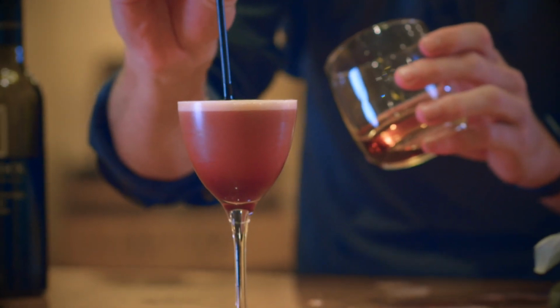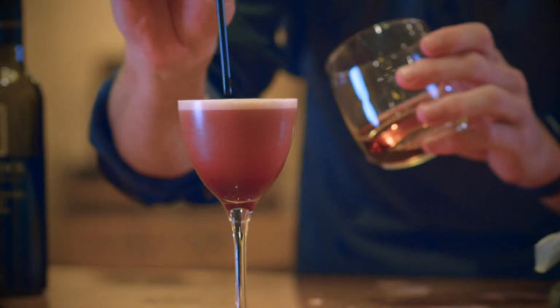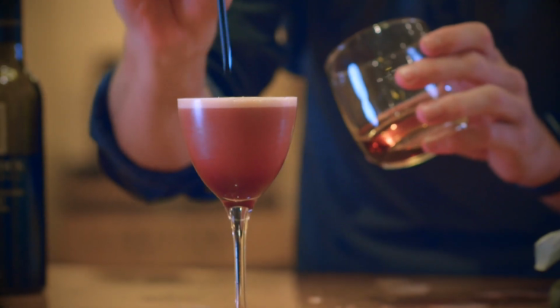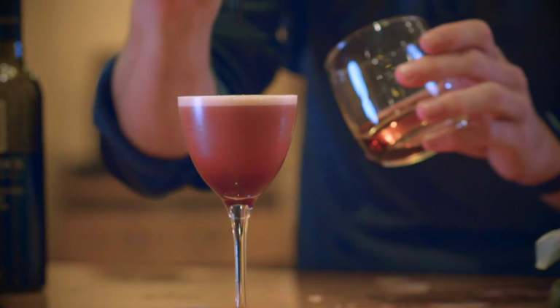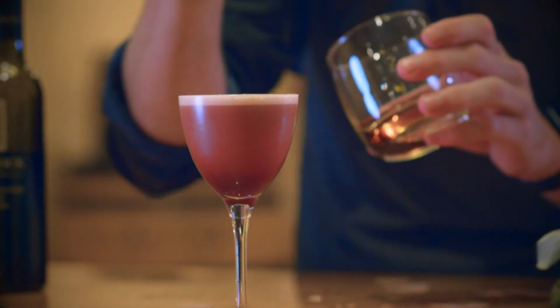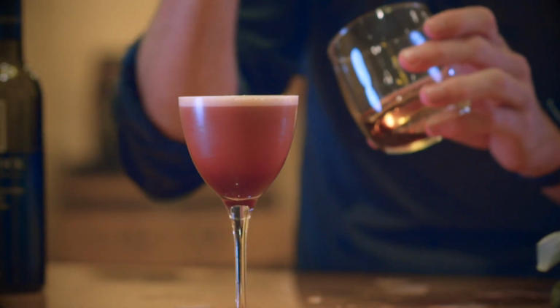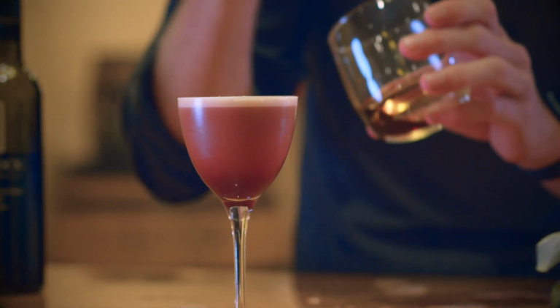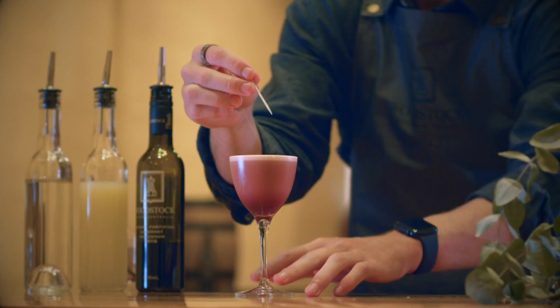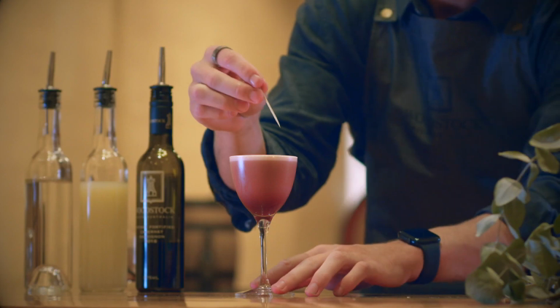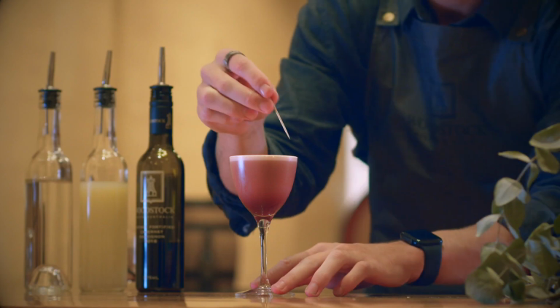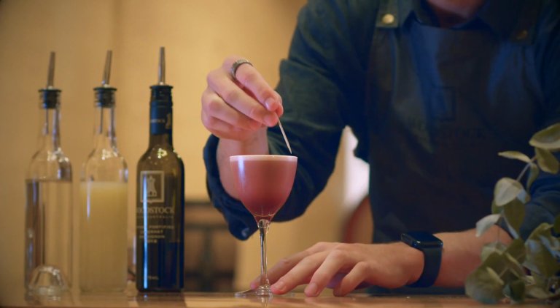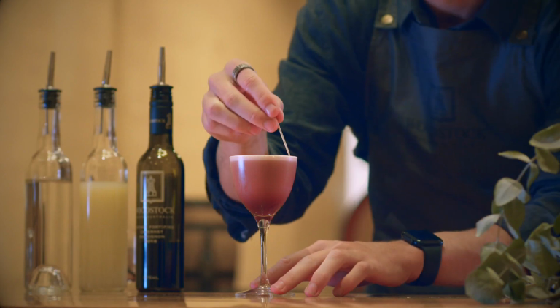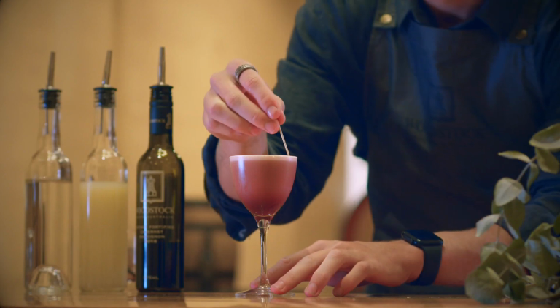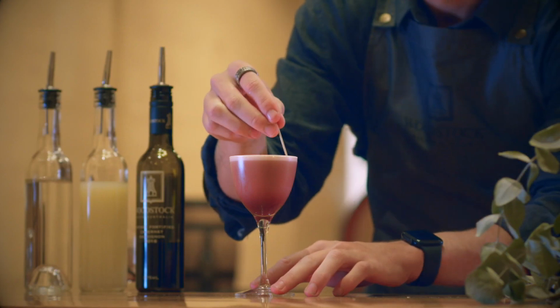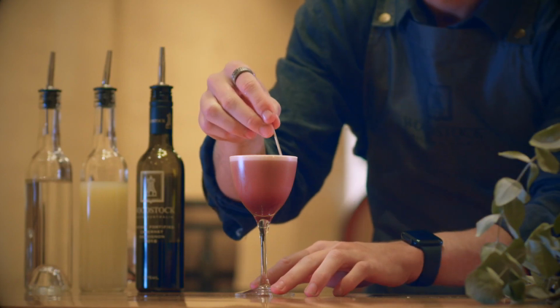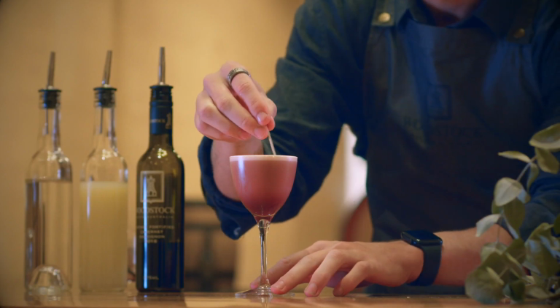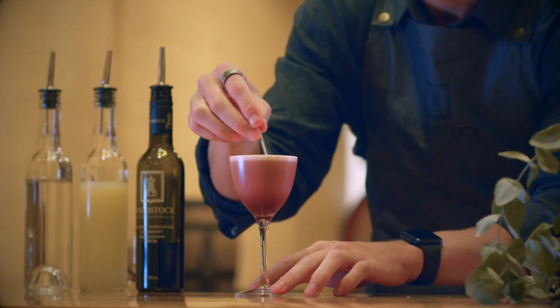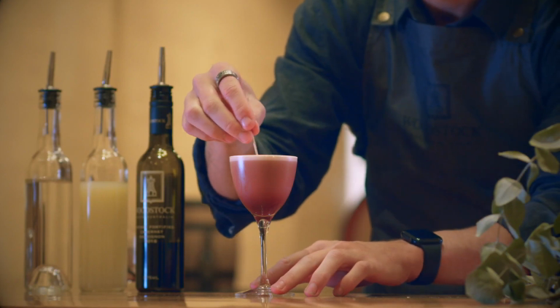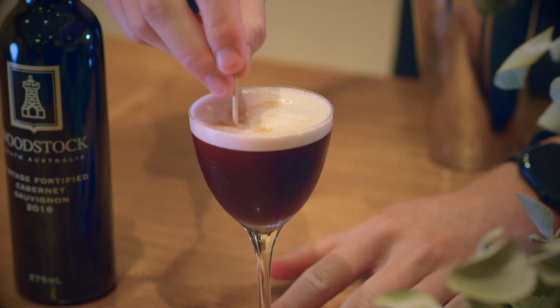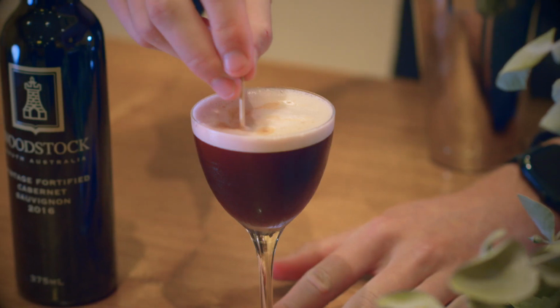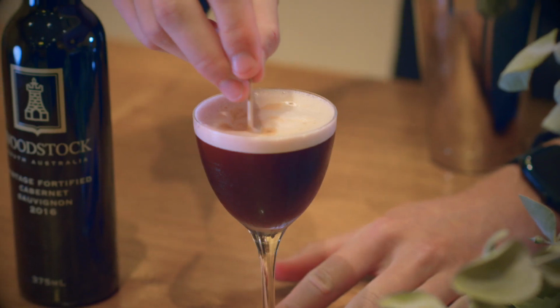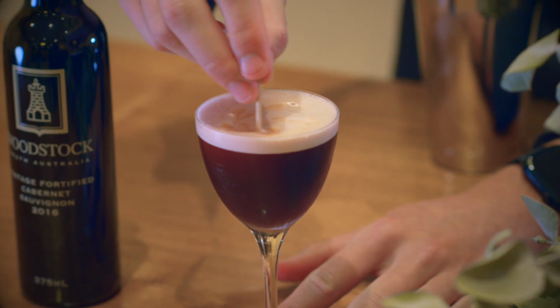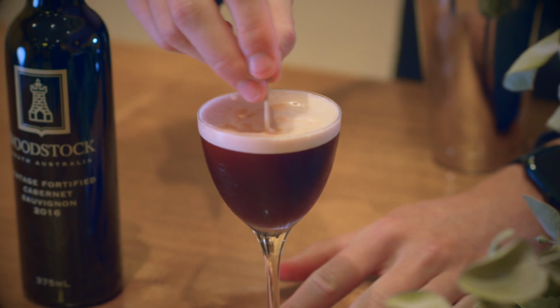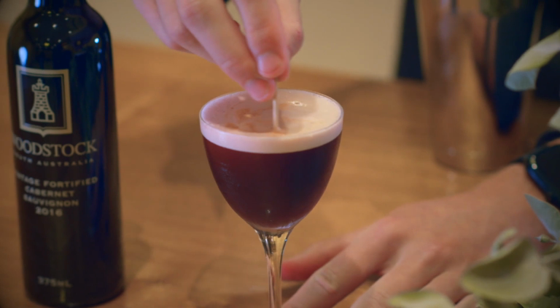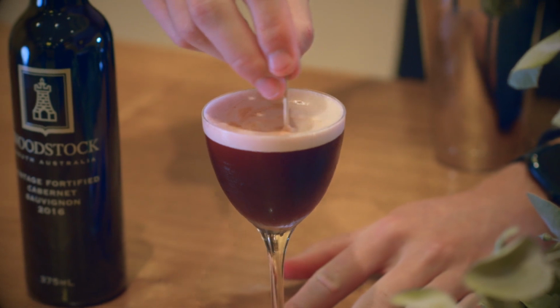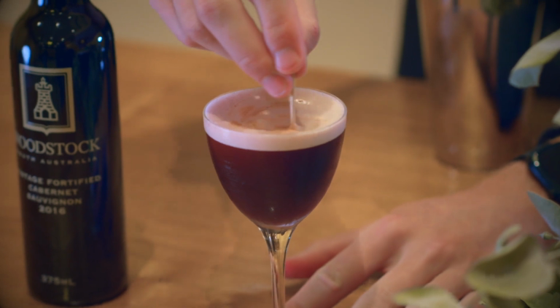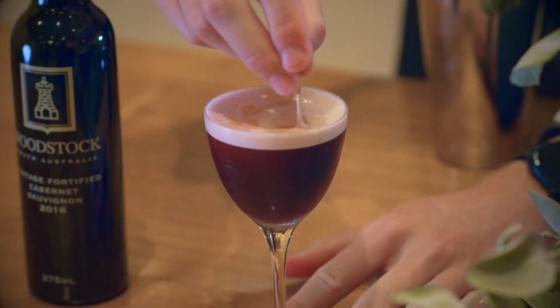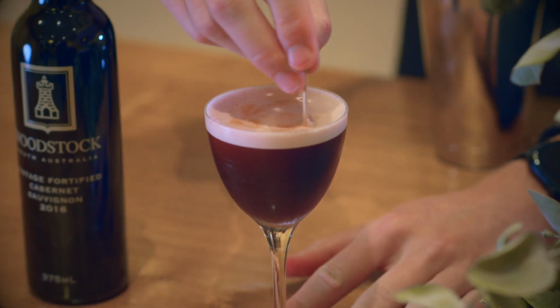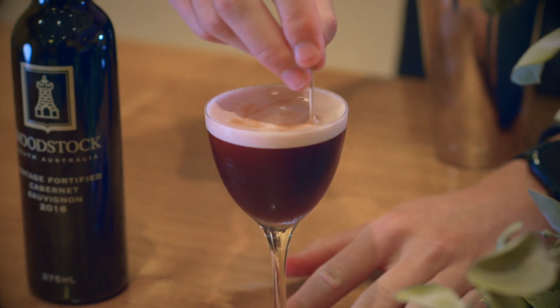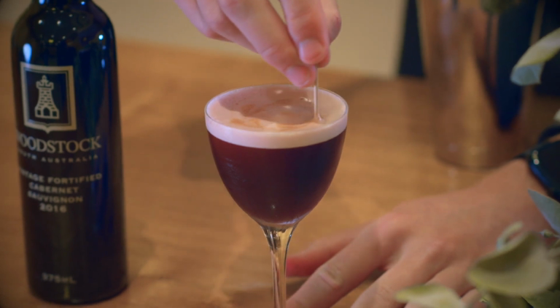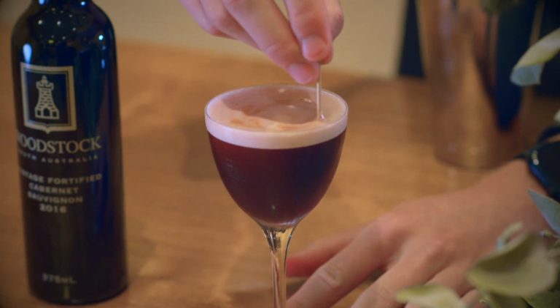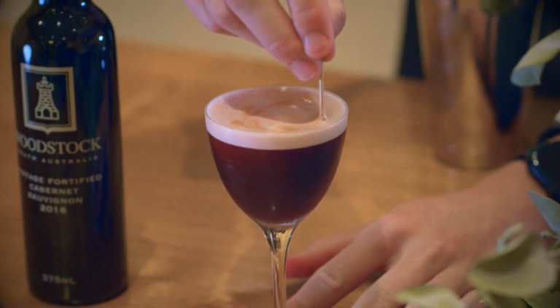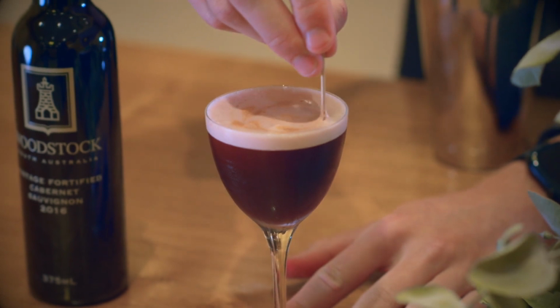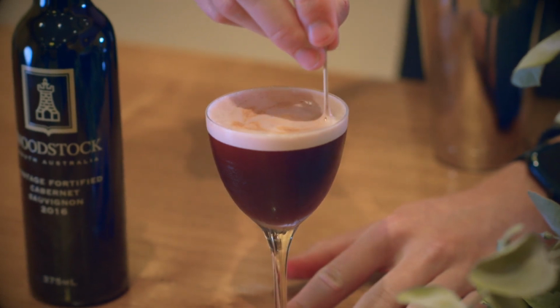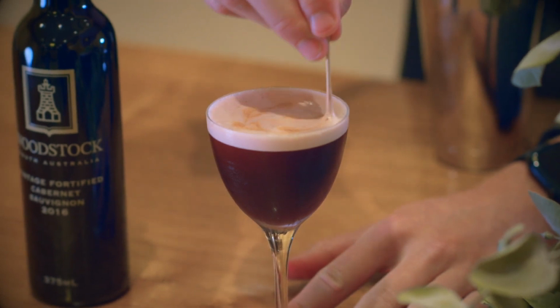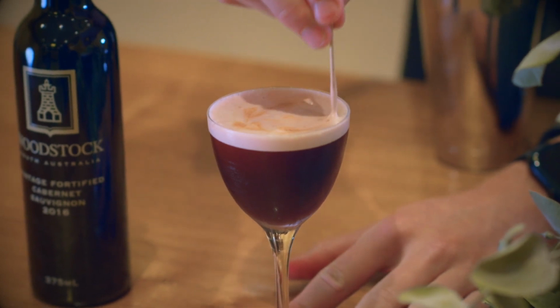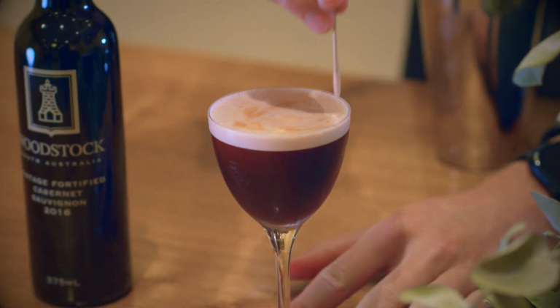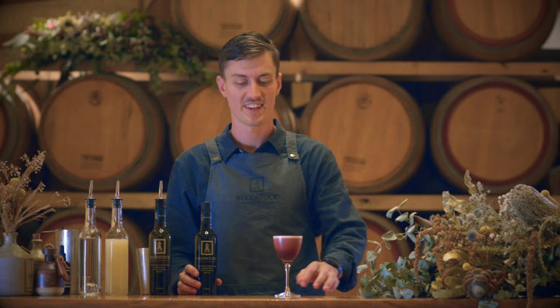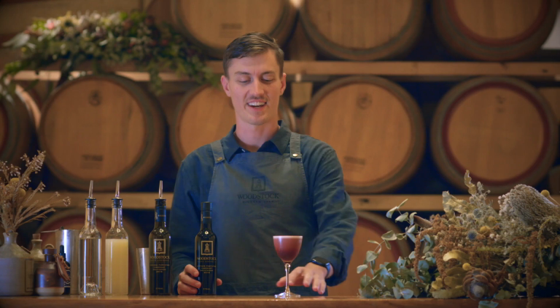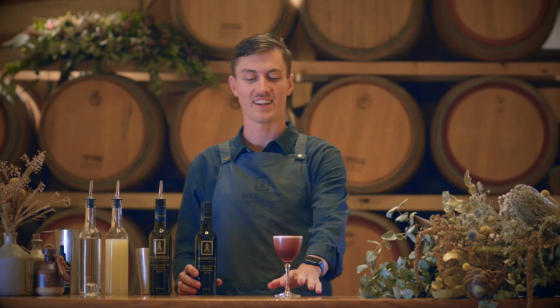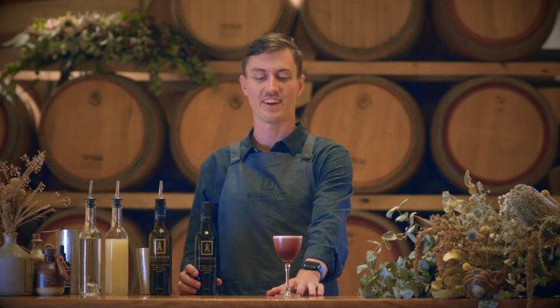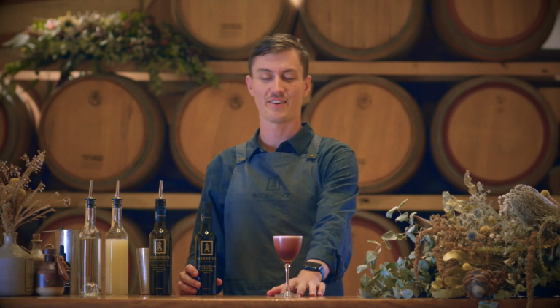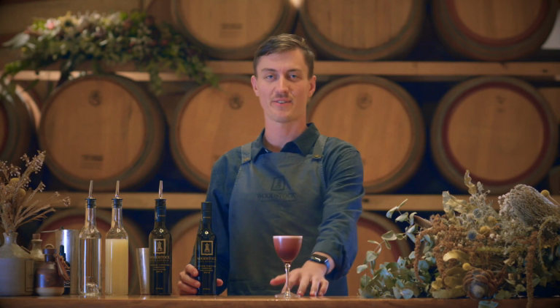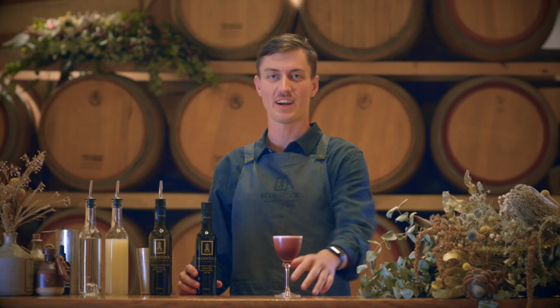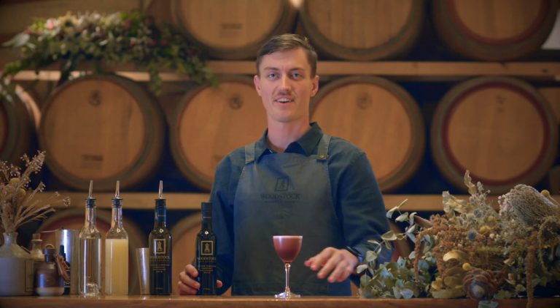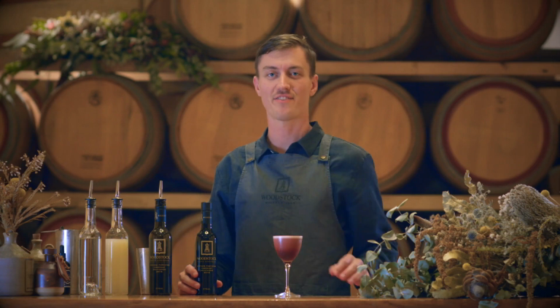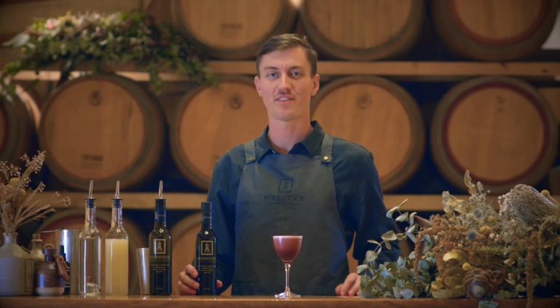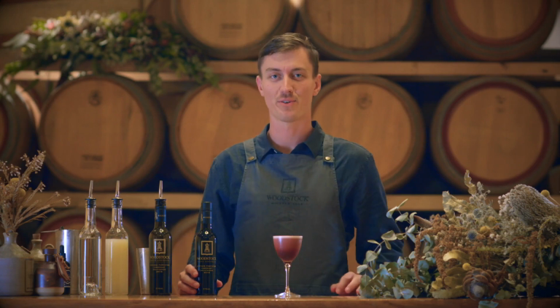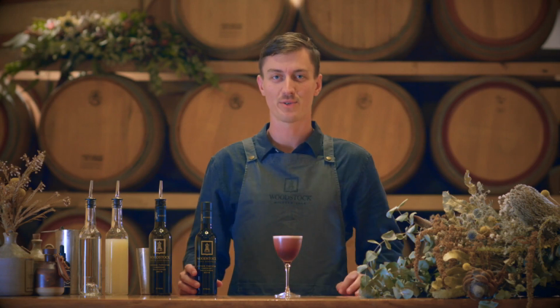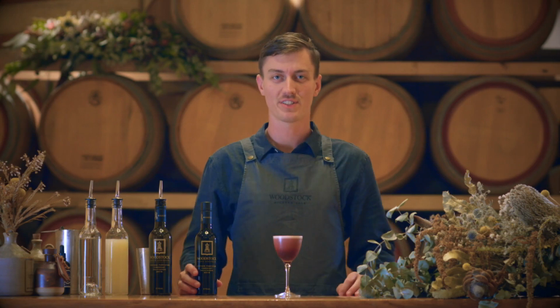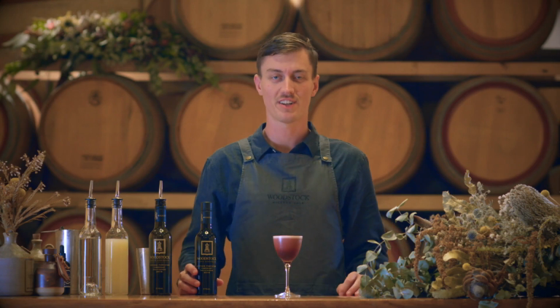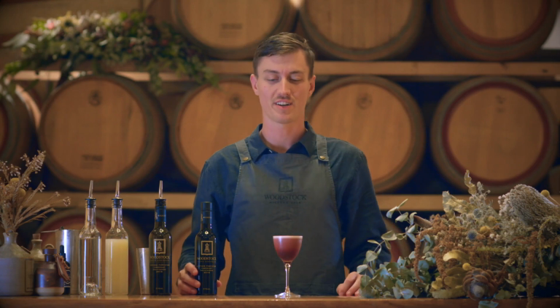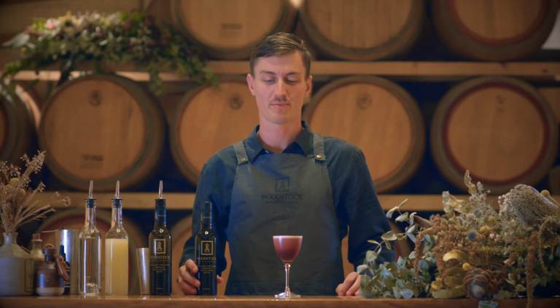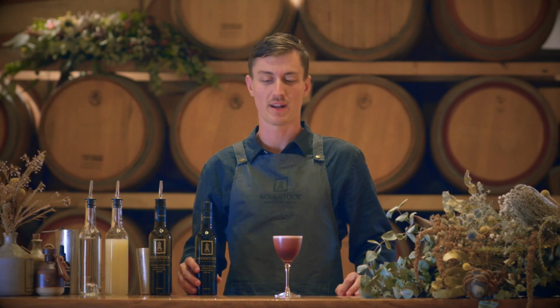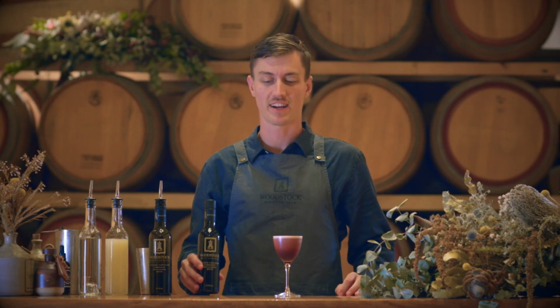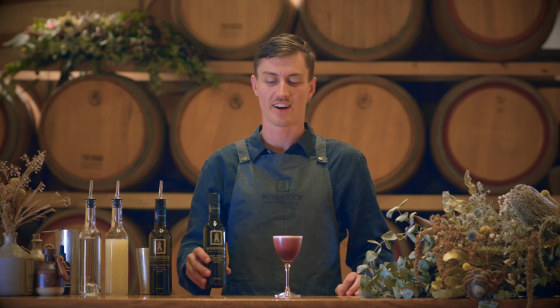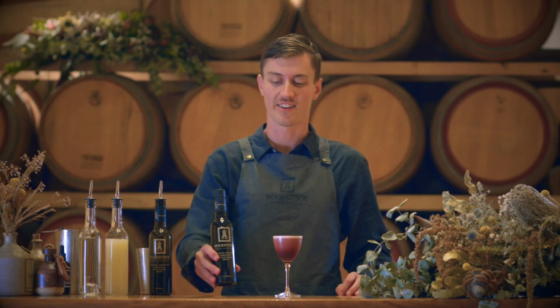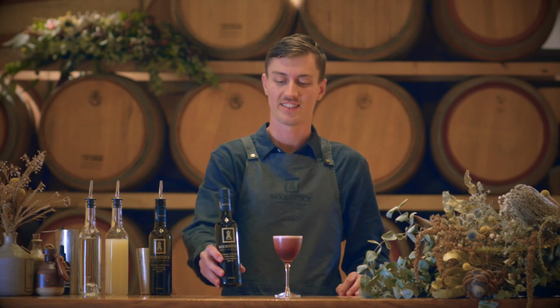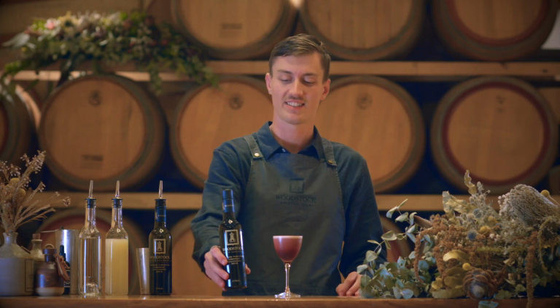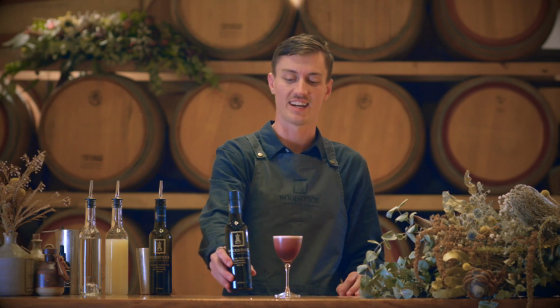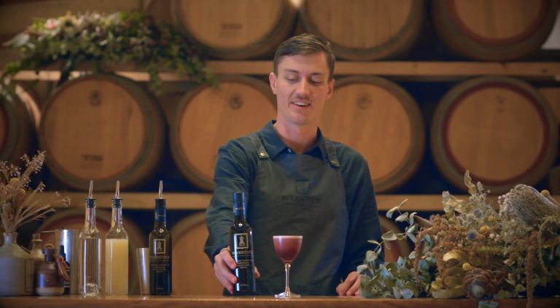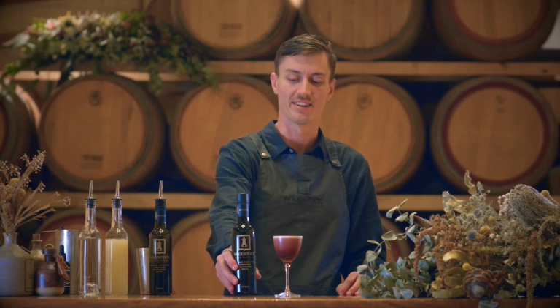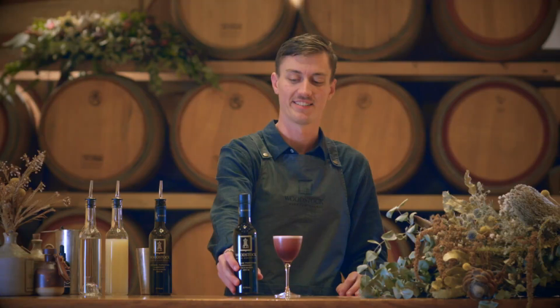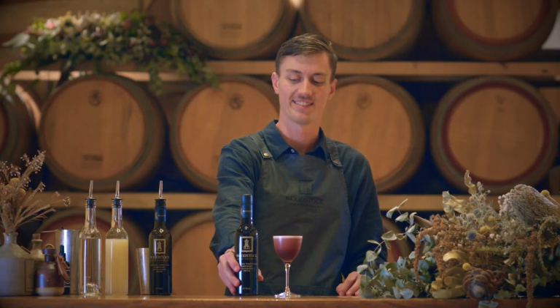Garnishing with our bitter hearts using the Angostura aromatic bitters — just drag through a toothpick to create those lovely hearts. And here we have the Woodstock Blackcurrant Sauvignon.